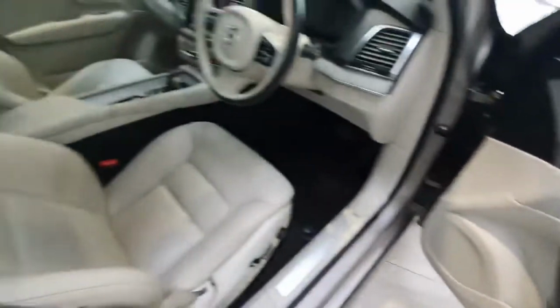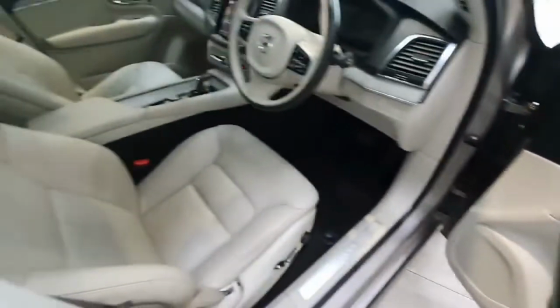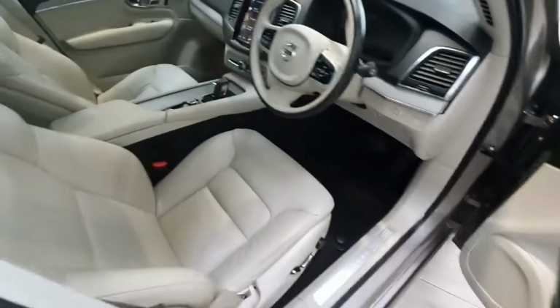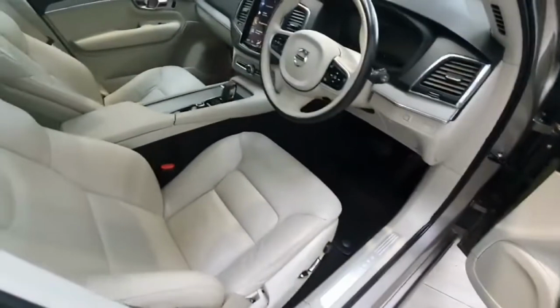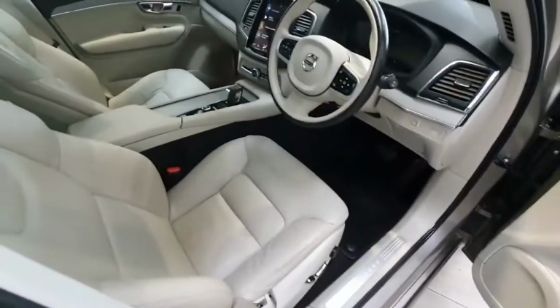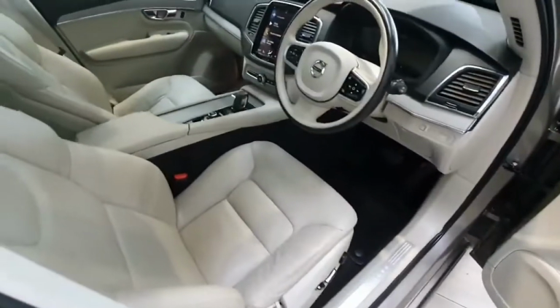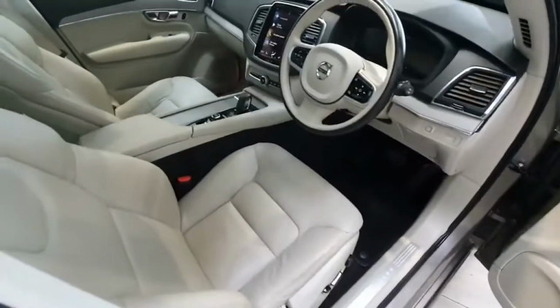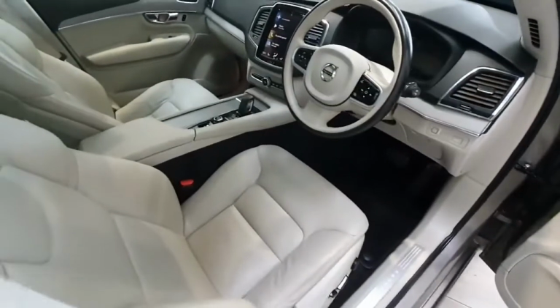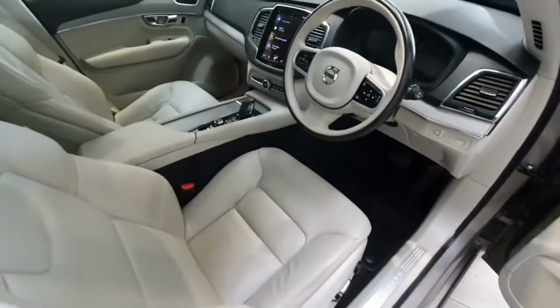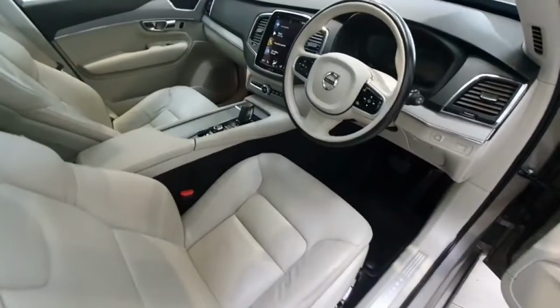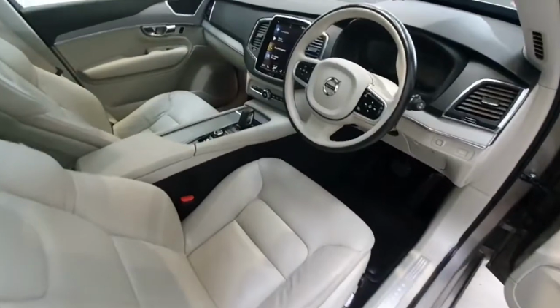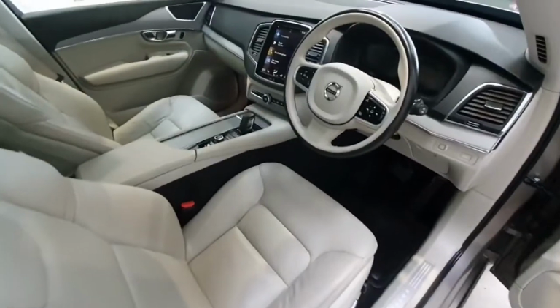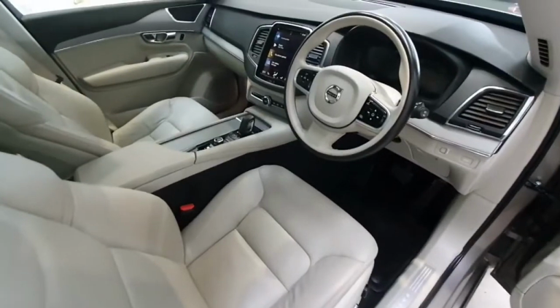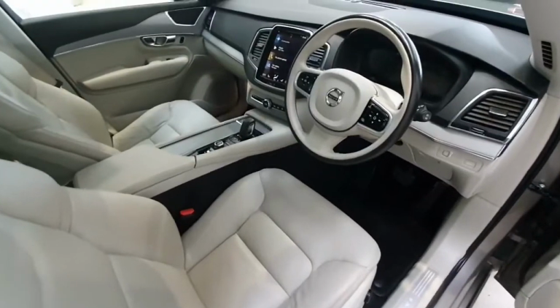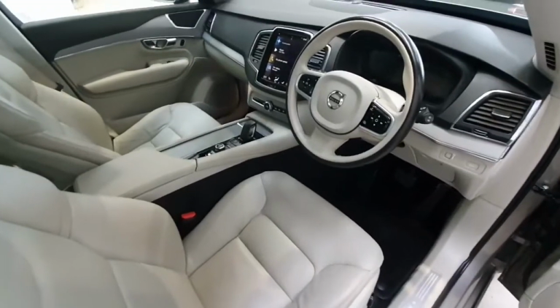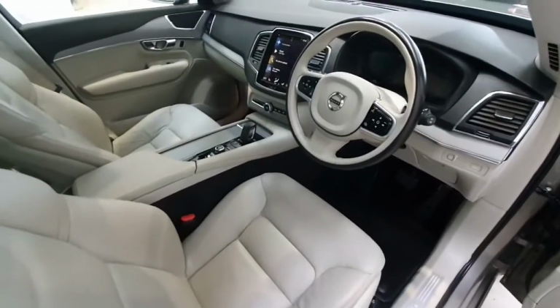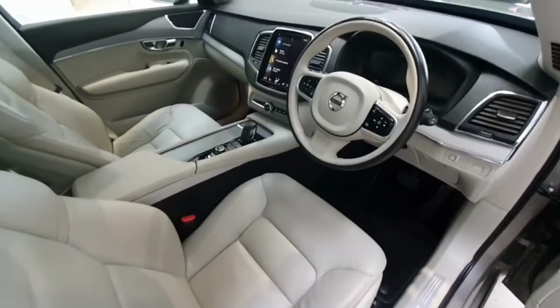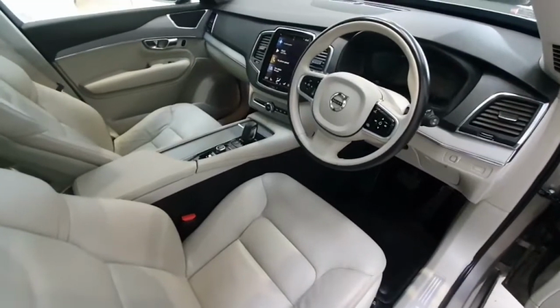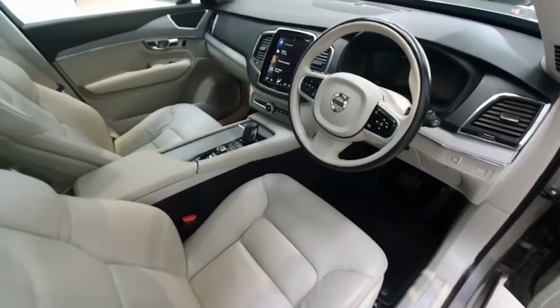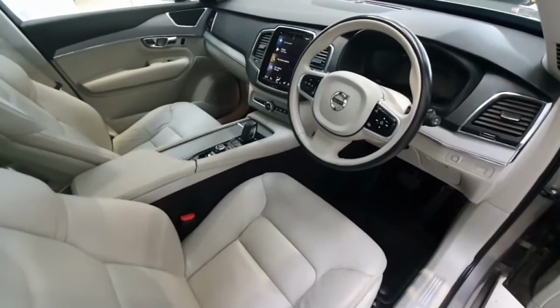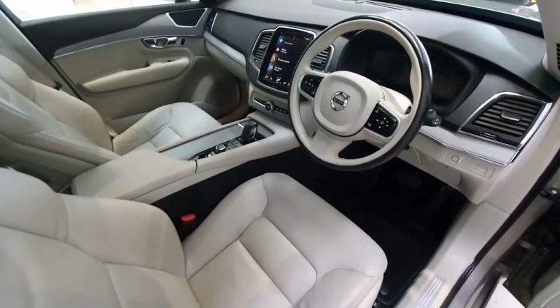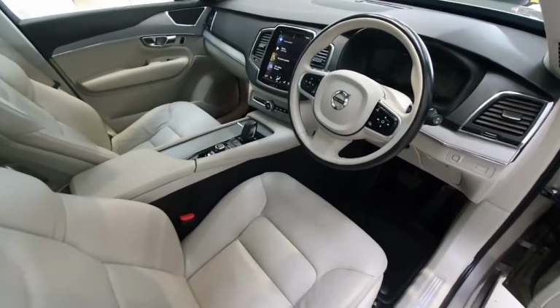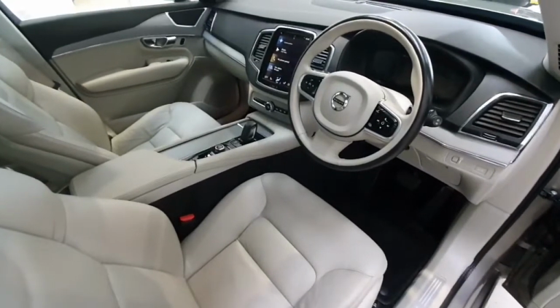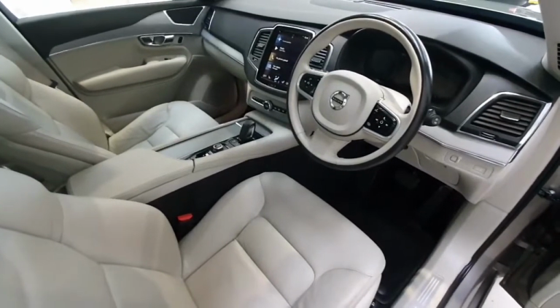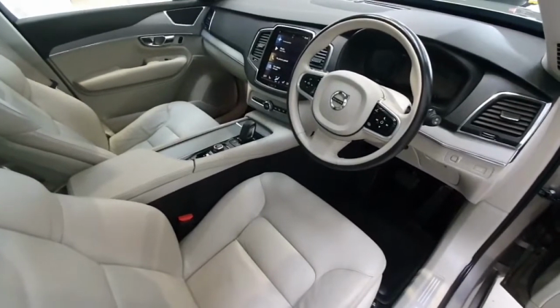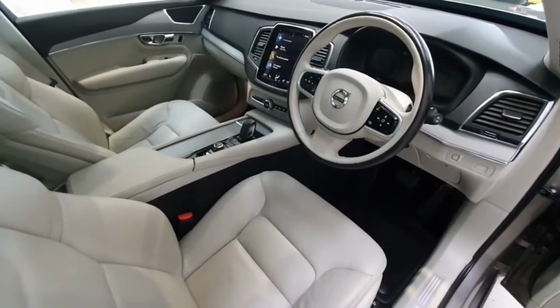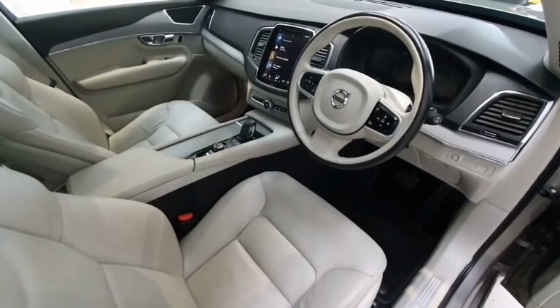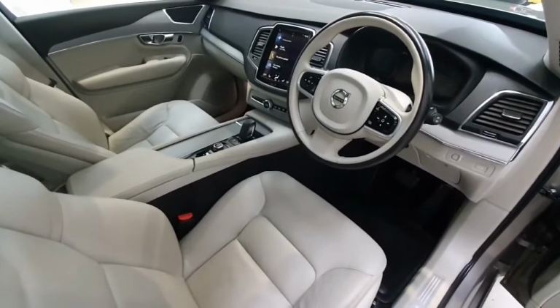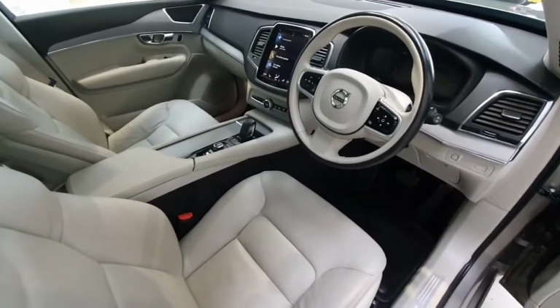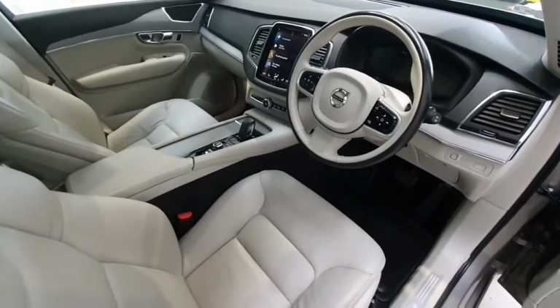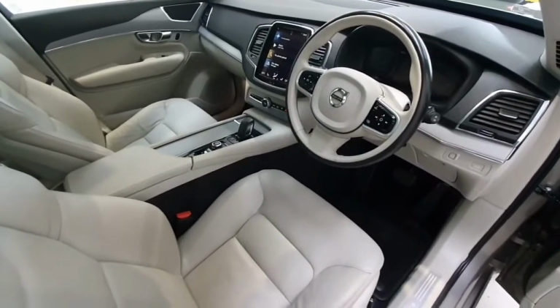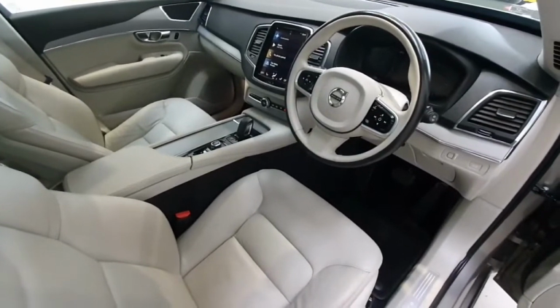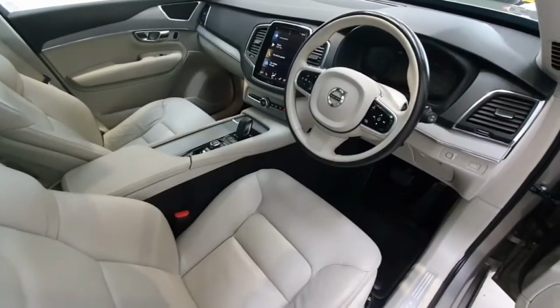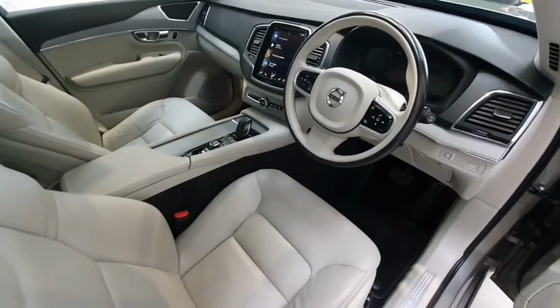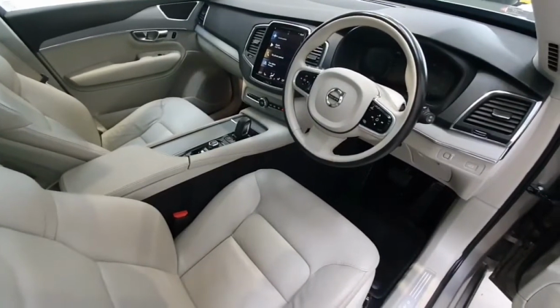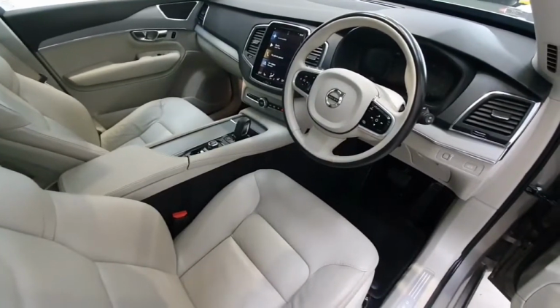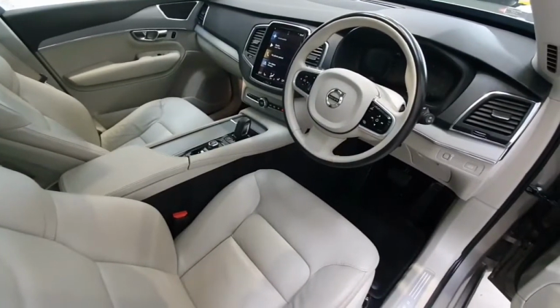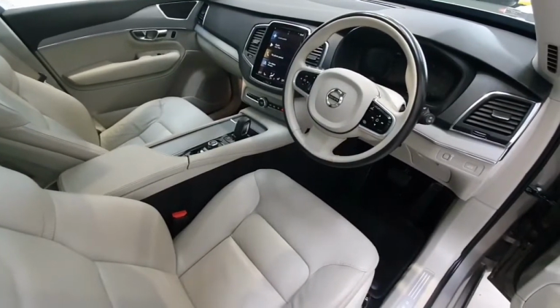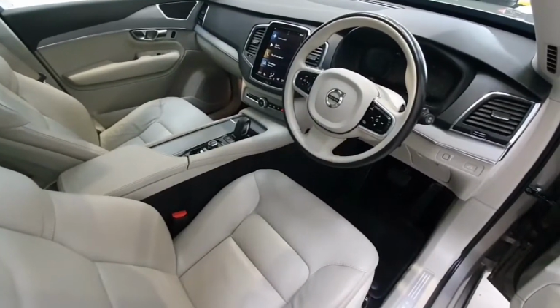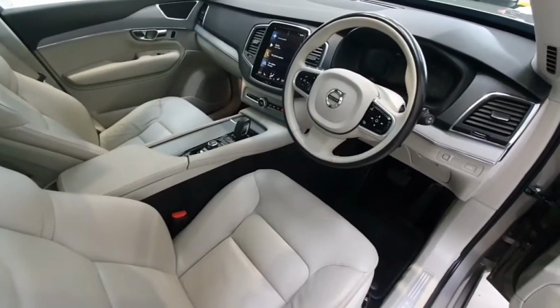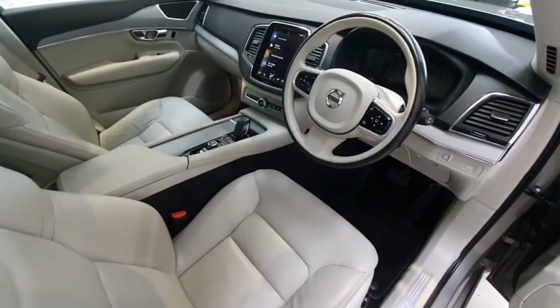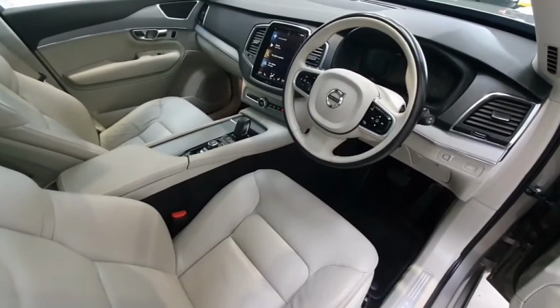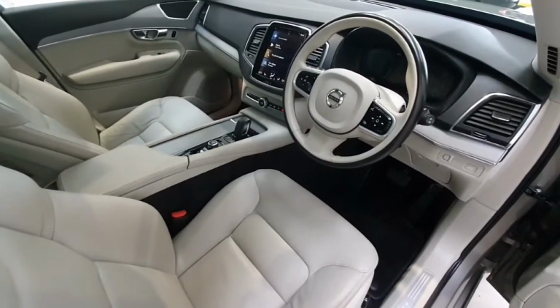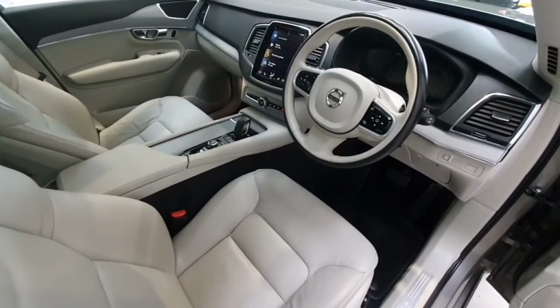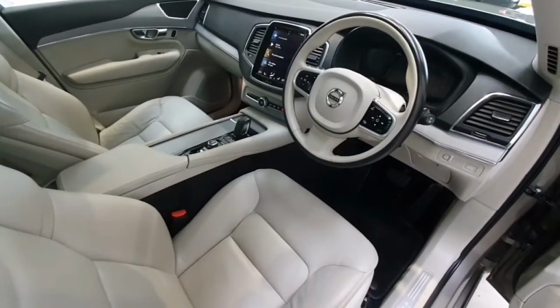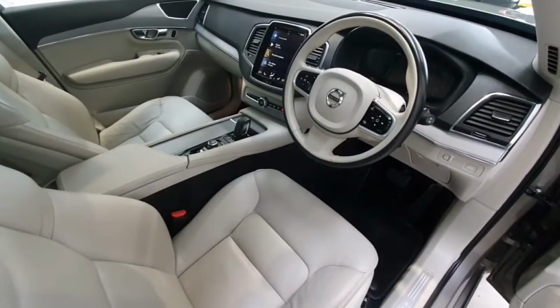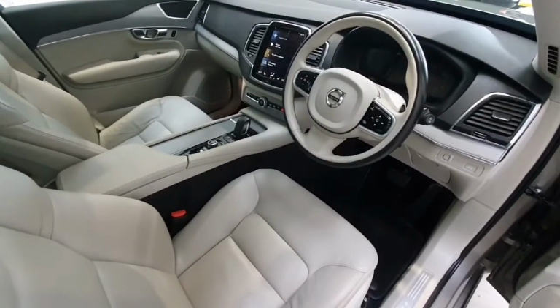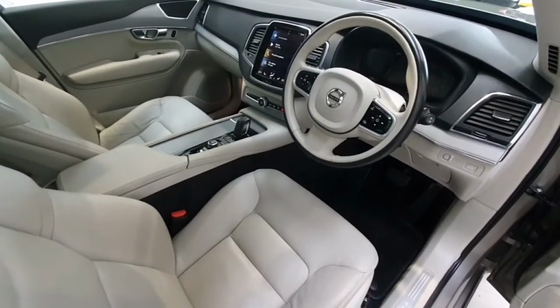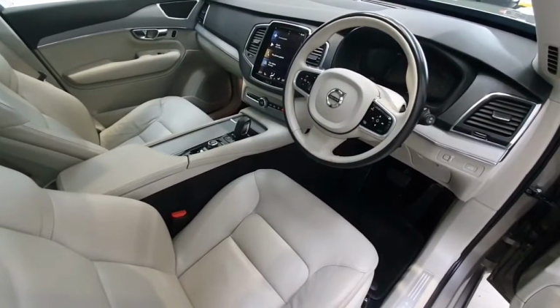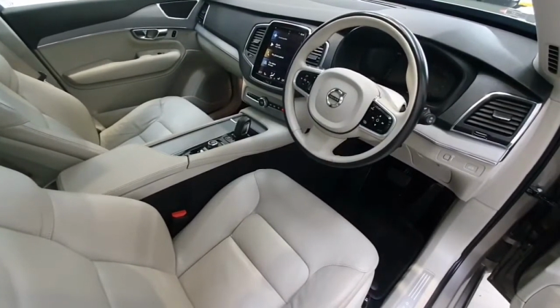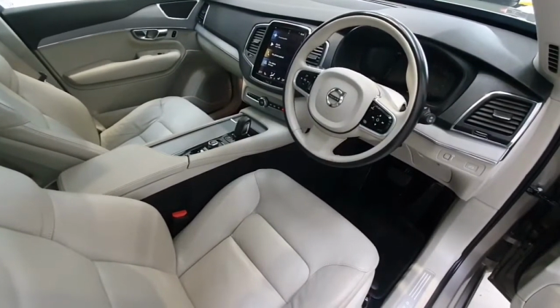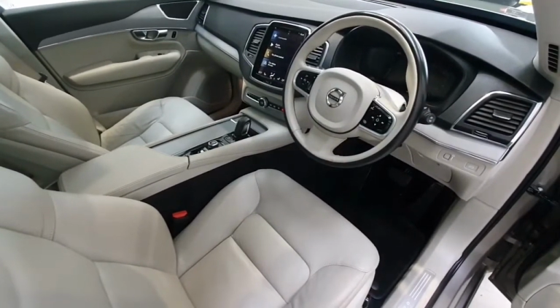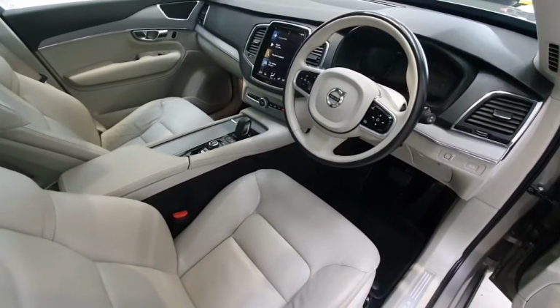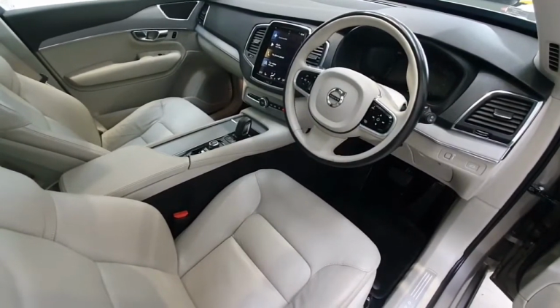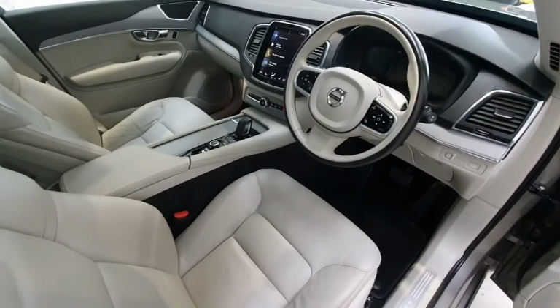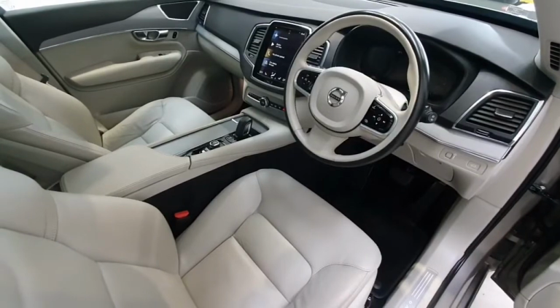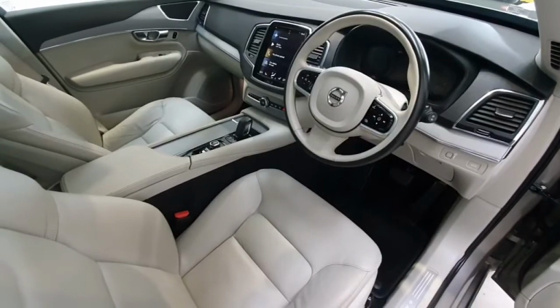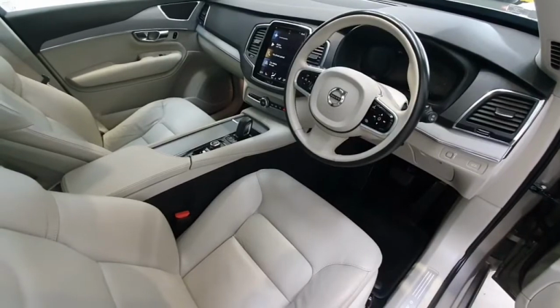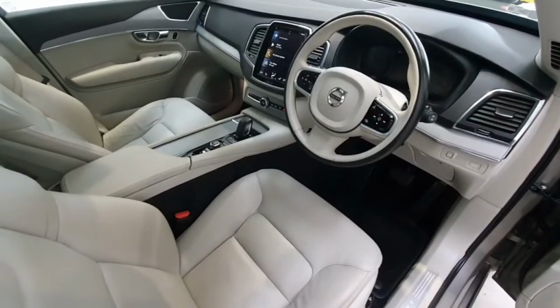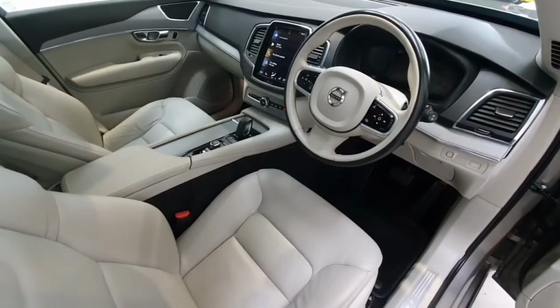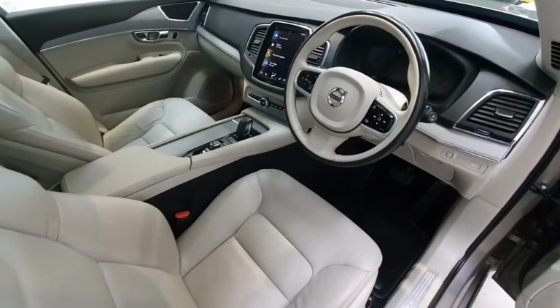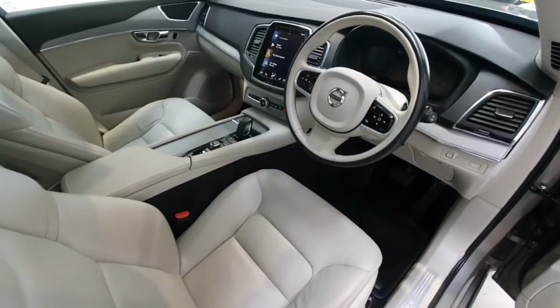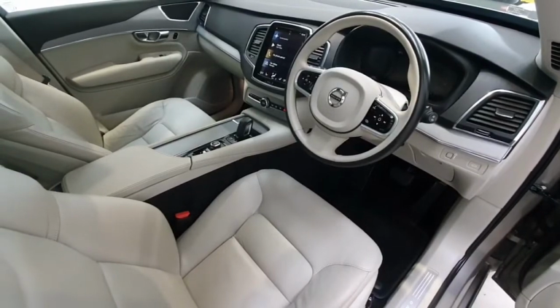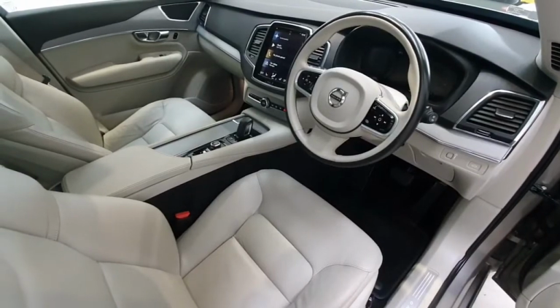This particular vehicle comes under the select program, so it comes with a 2 year unlimited mileage warranty. The vehicle comes fully serviced from ourselves.